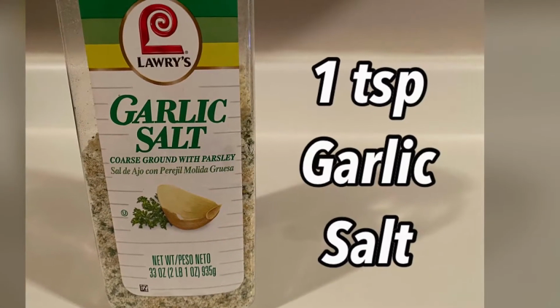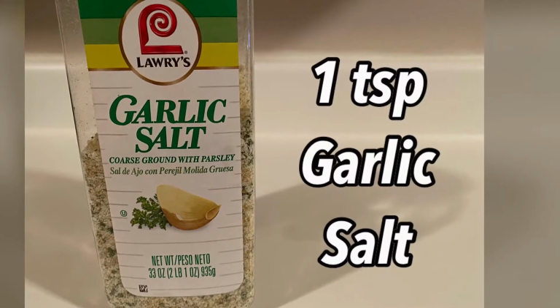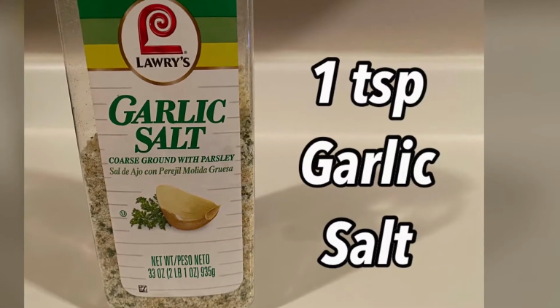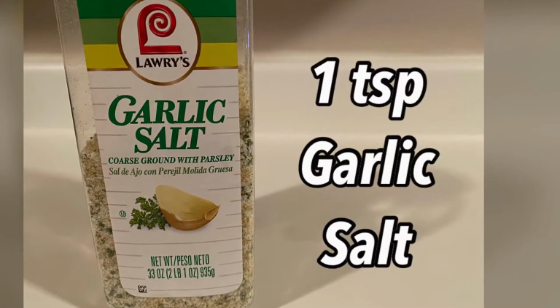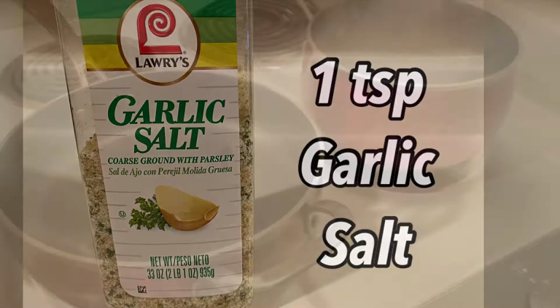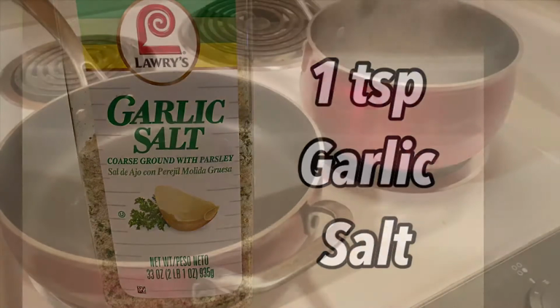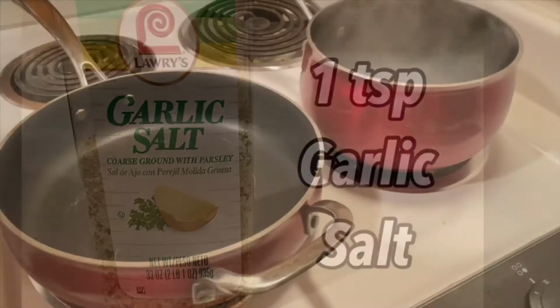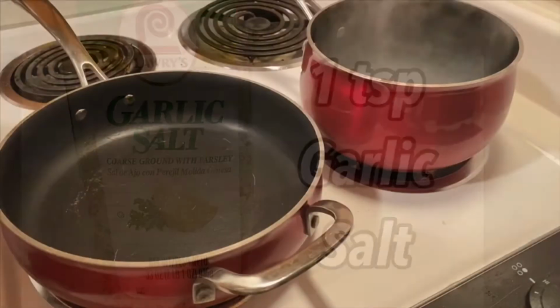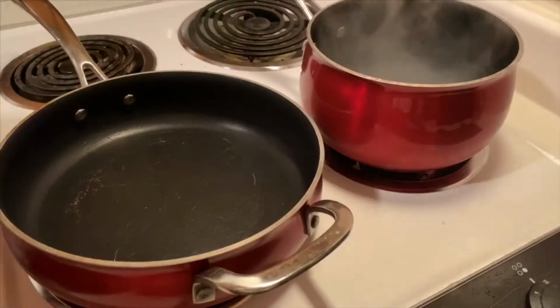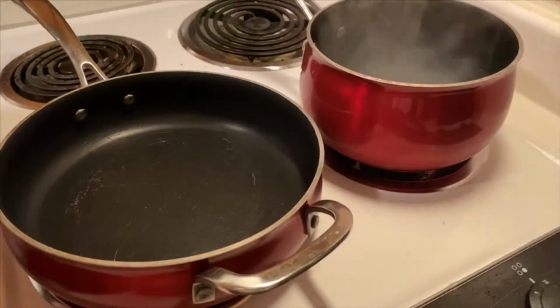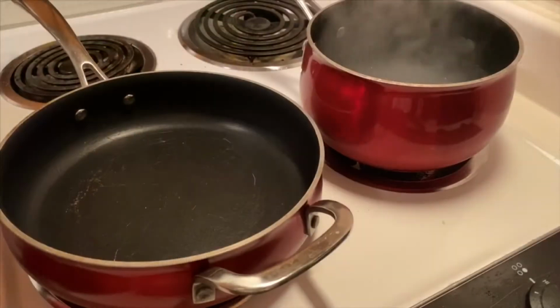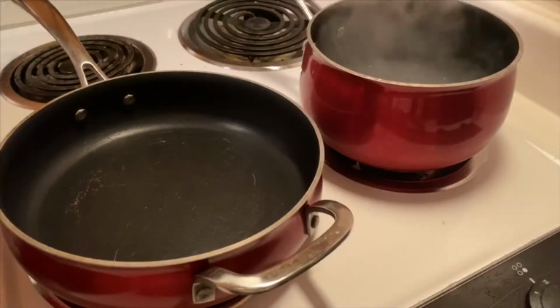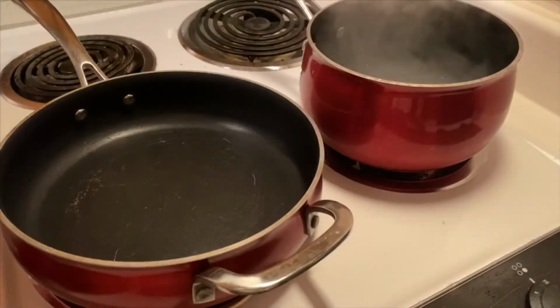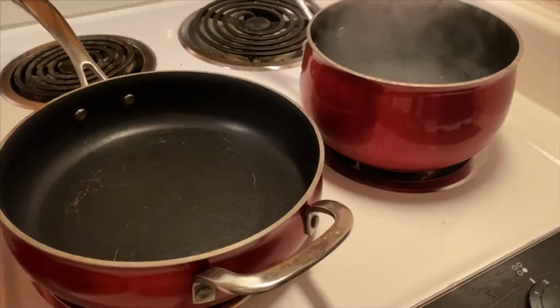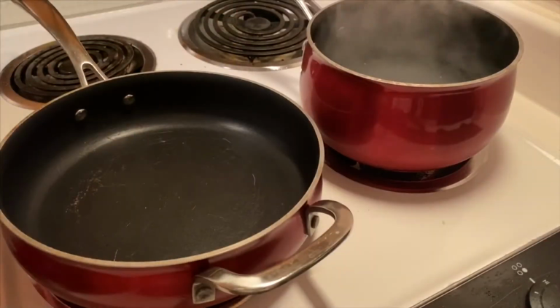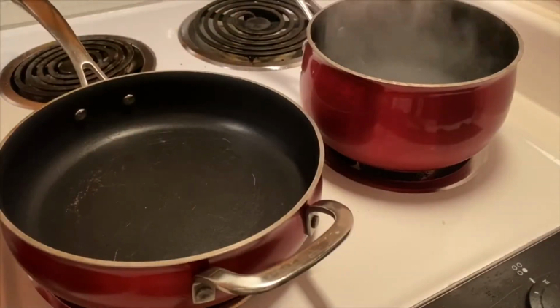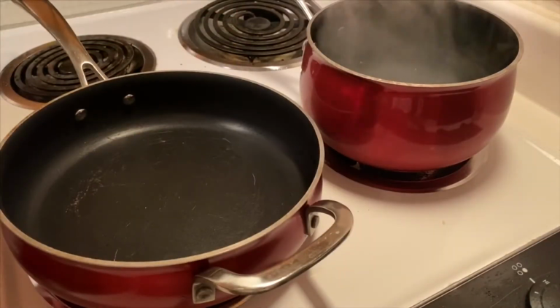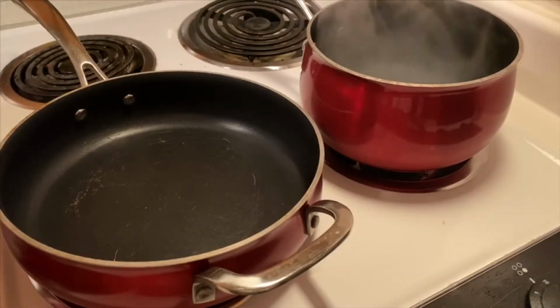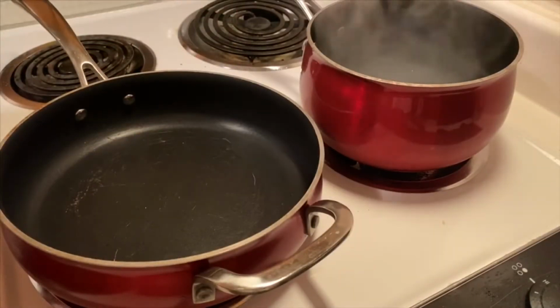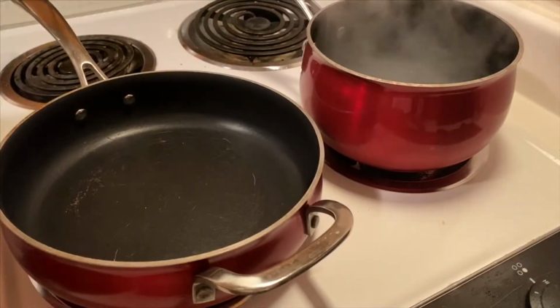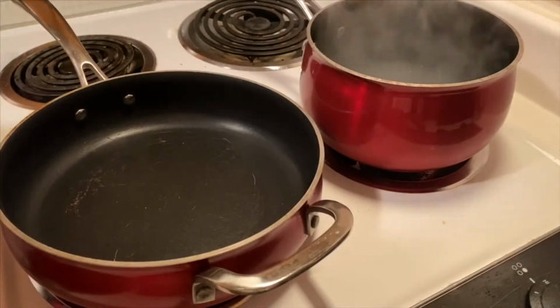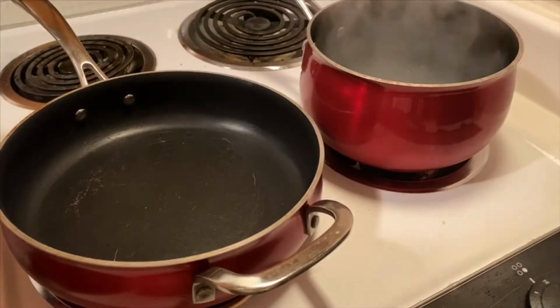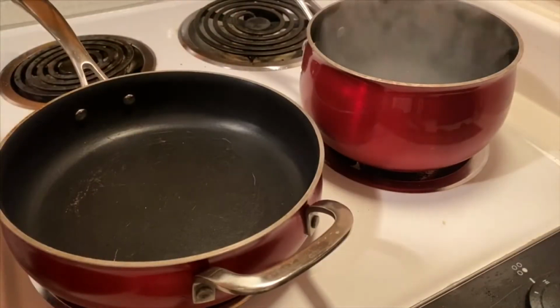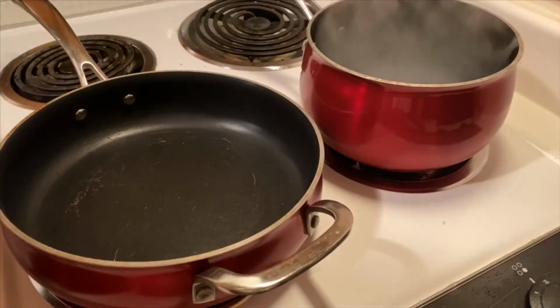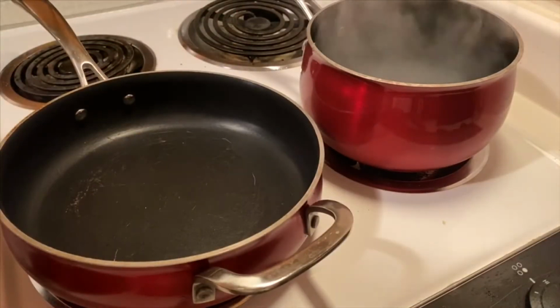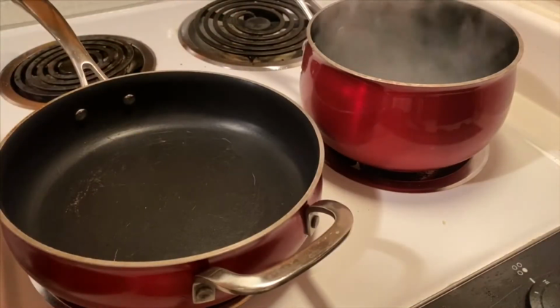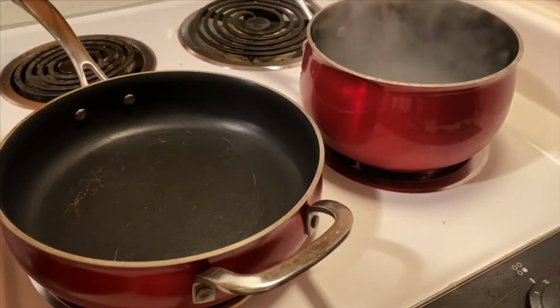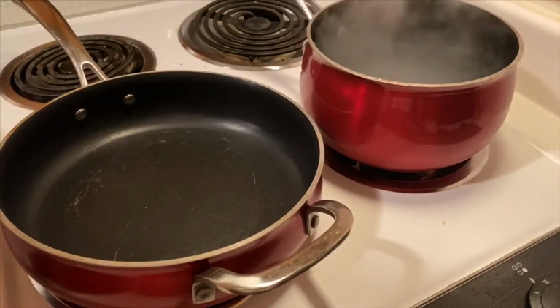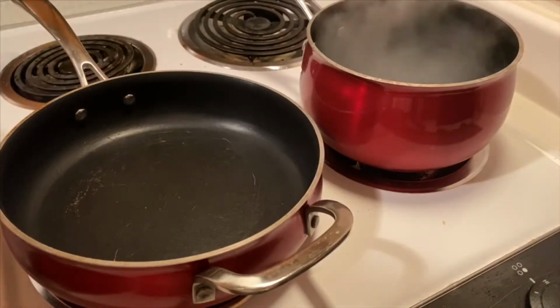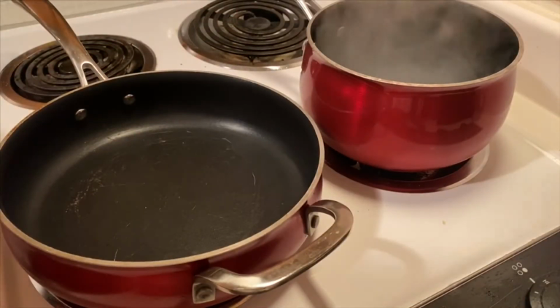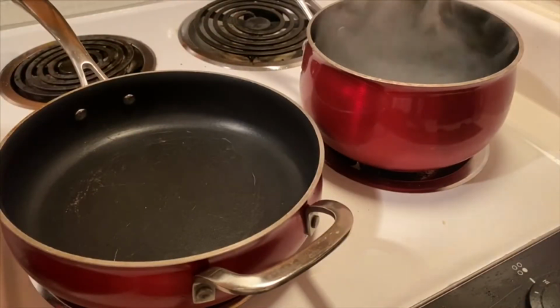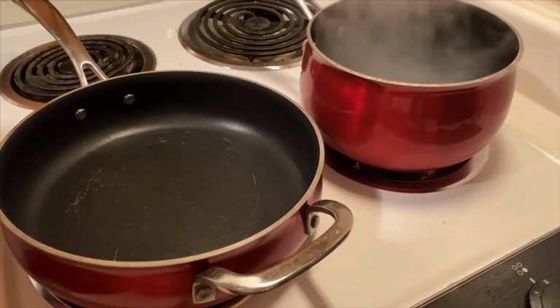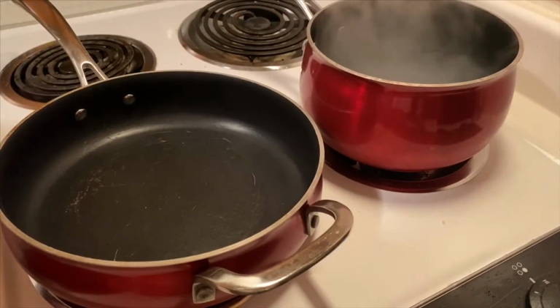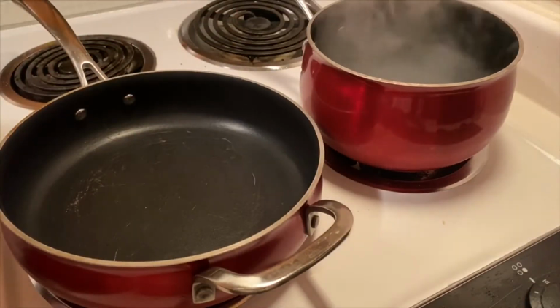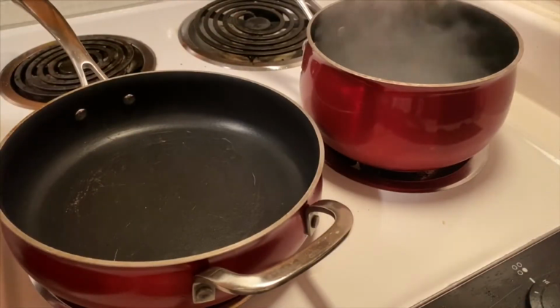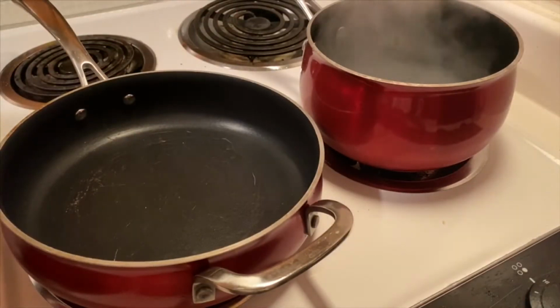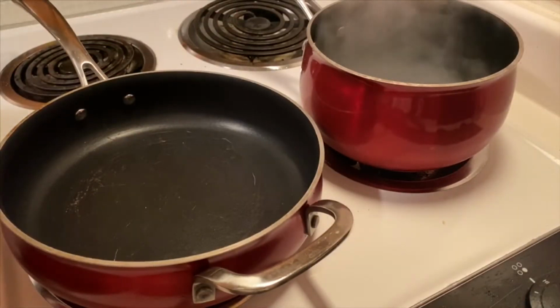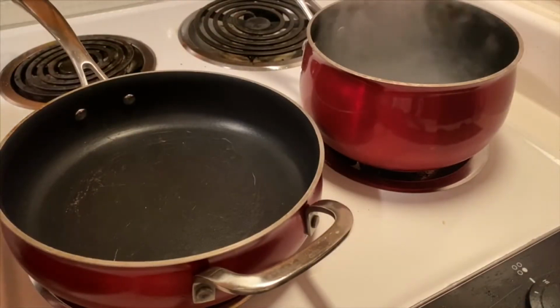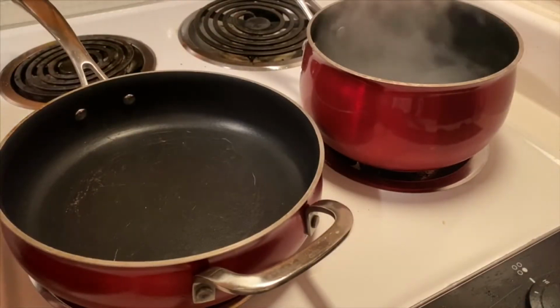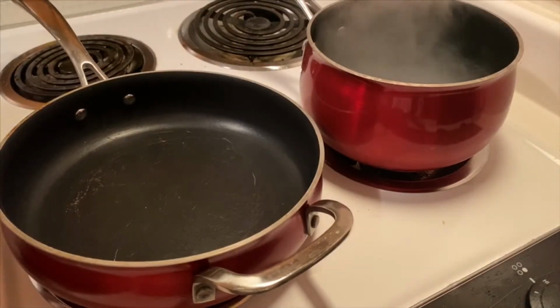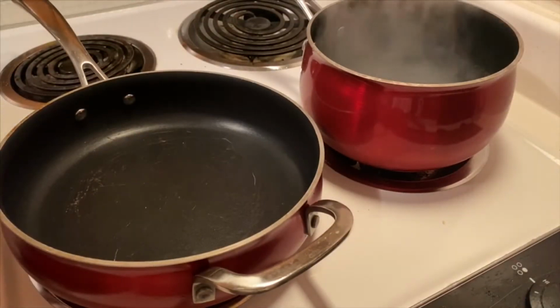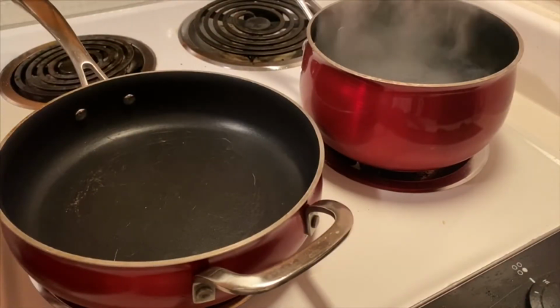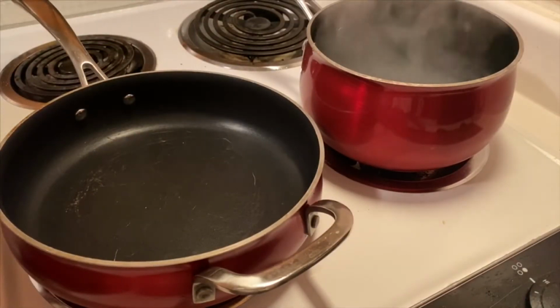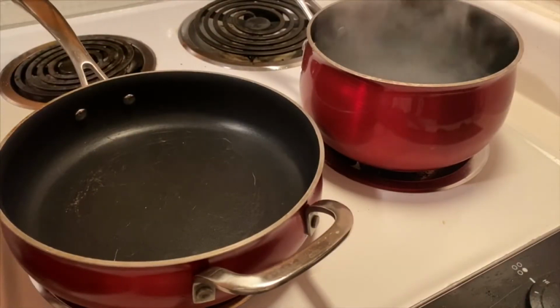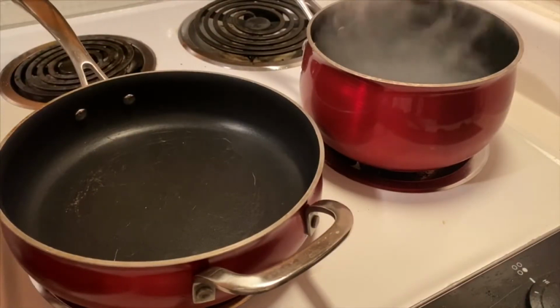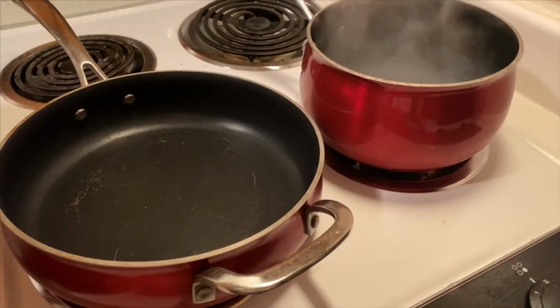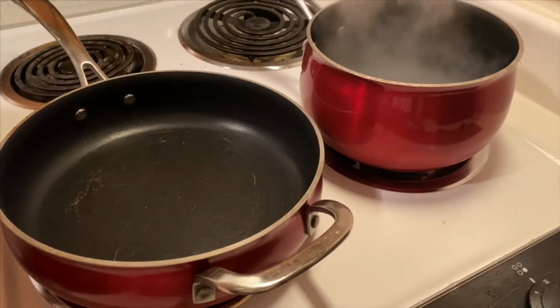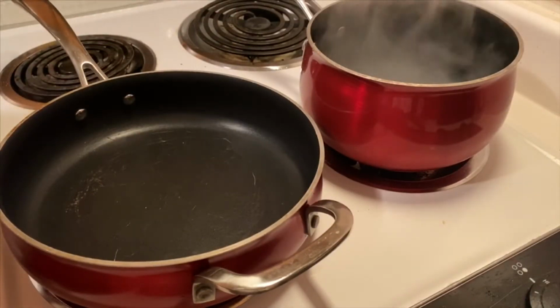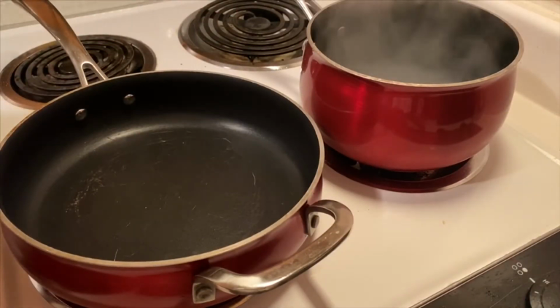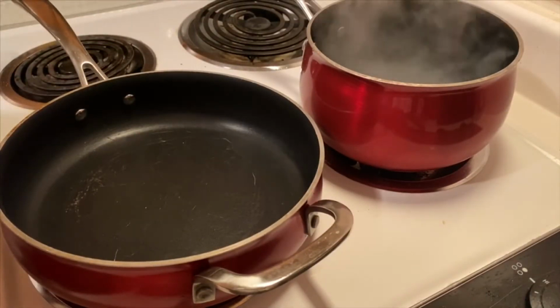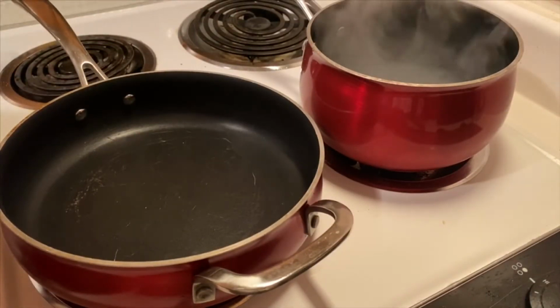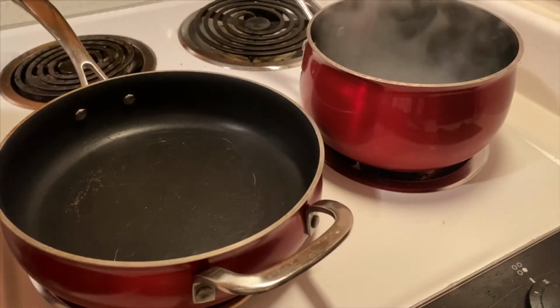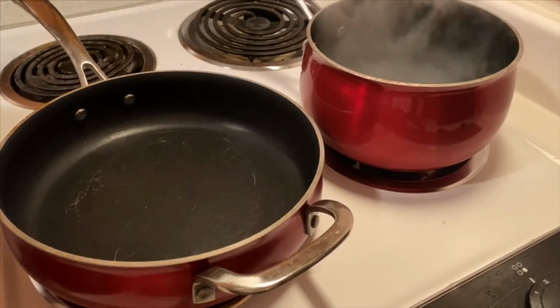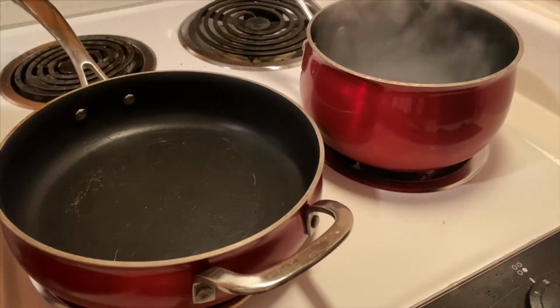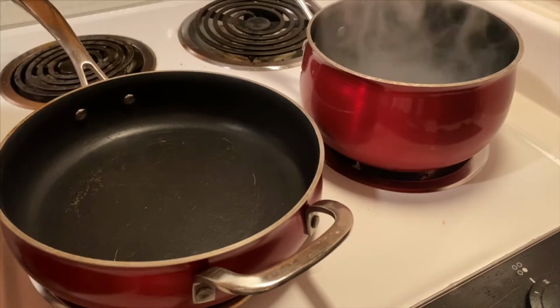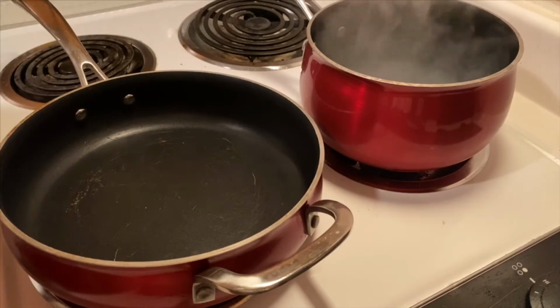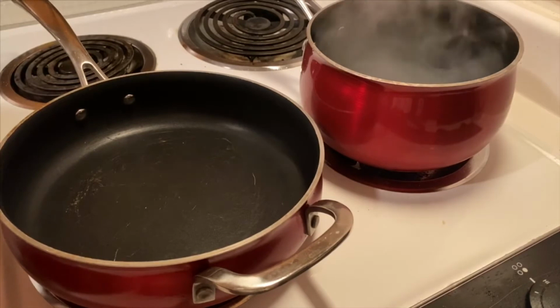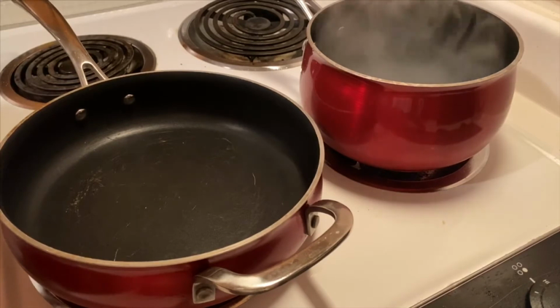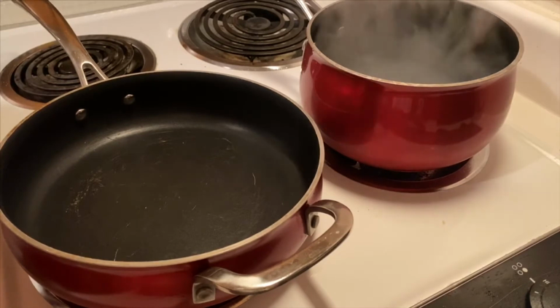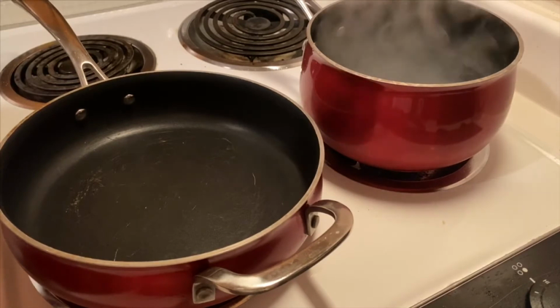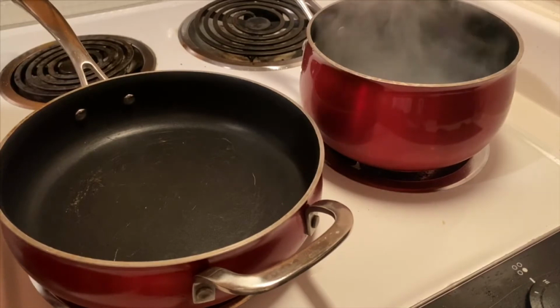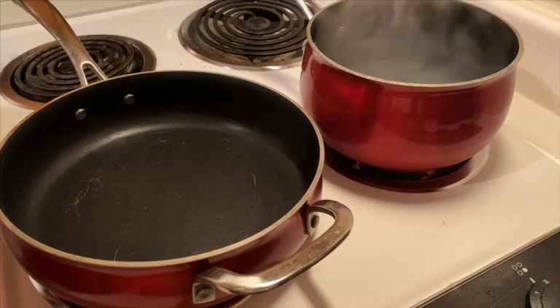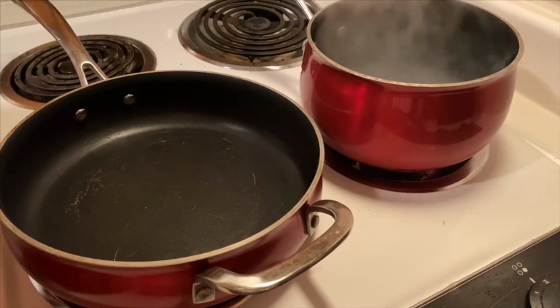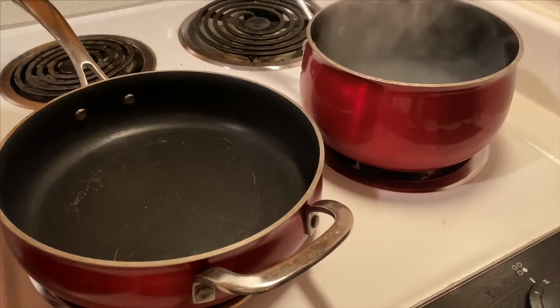One of my favorite homemade Italian dishes is baked spaghetti. So today we're going to show you how to make my version.